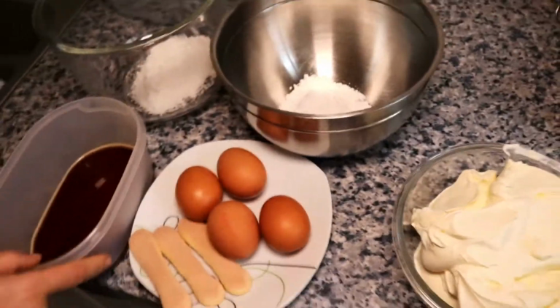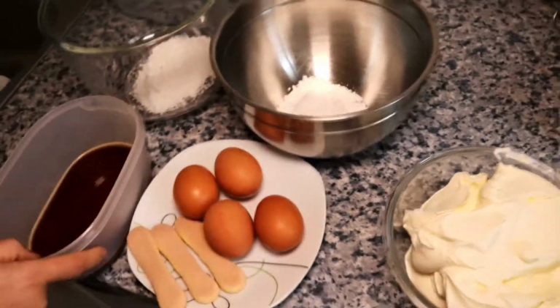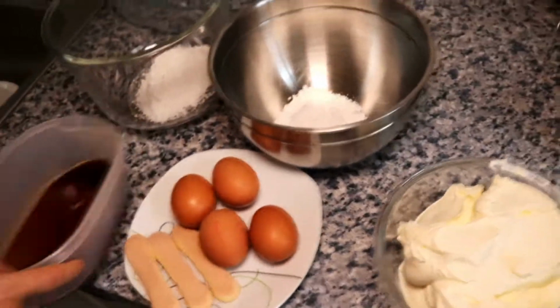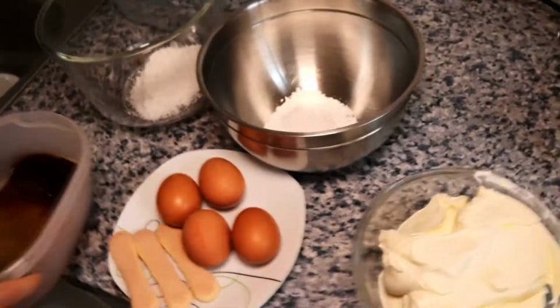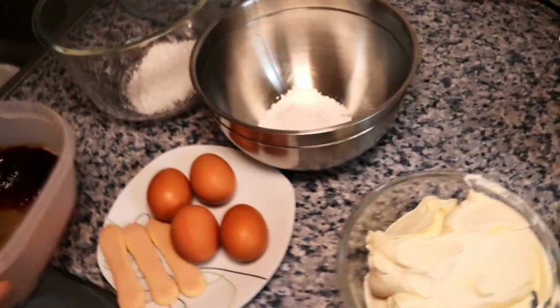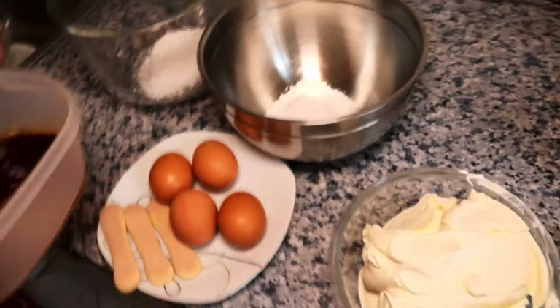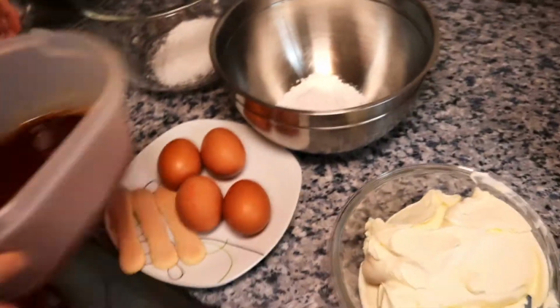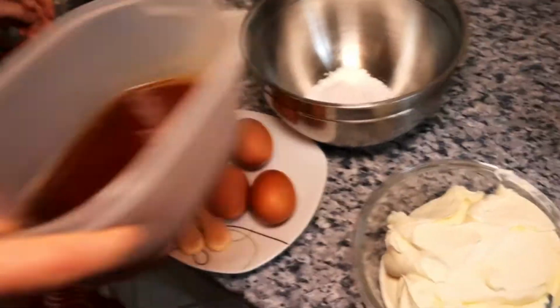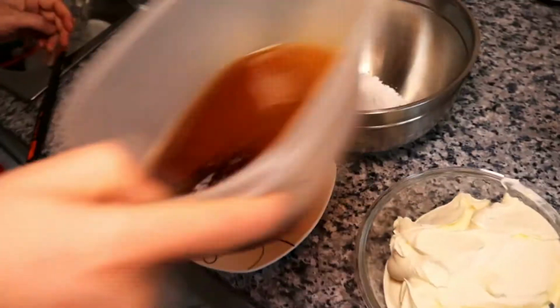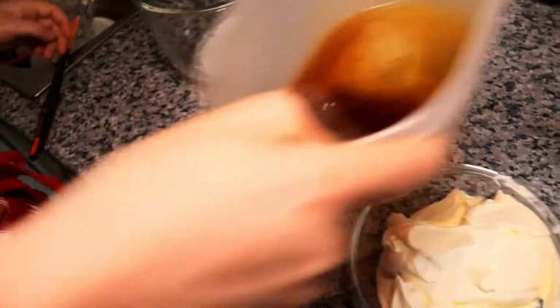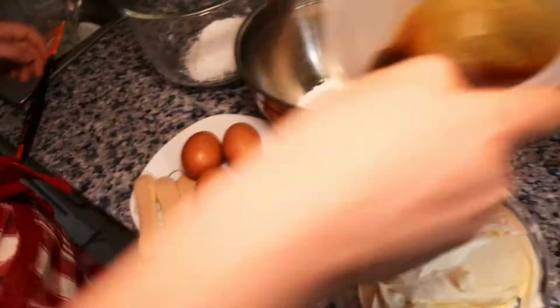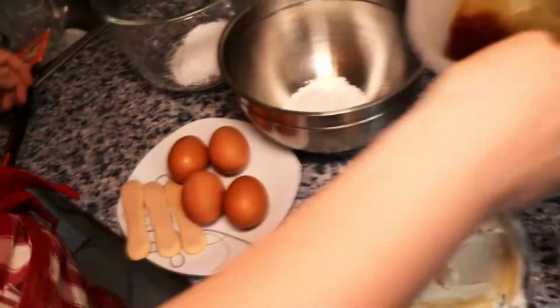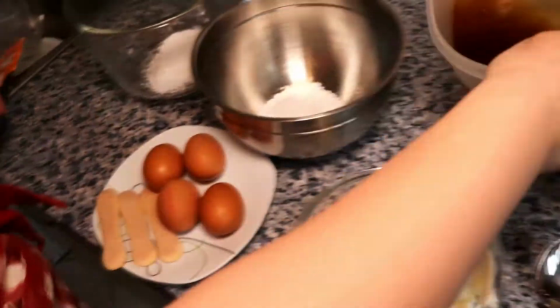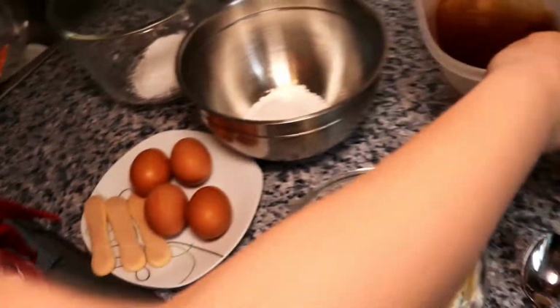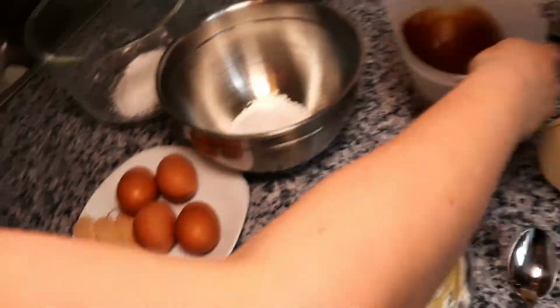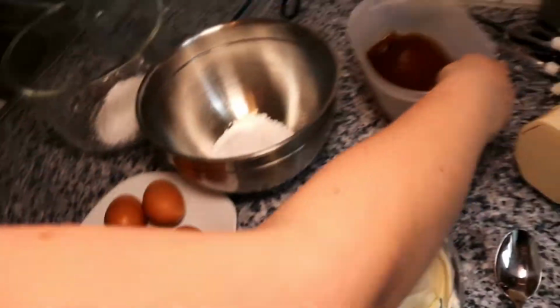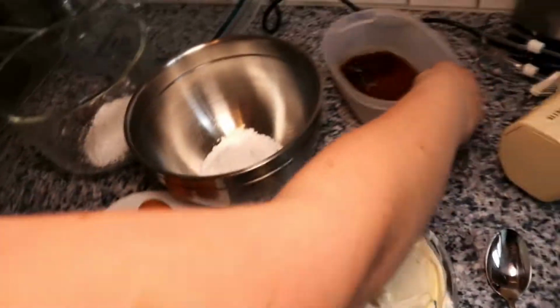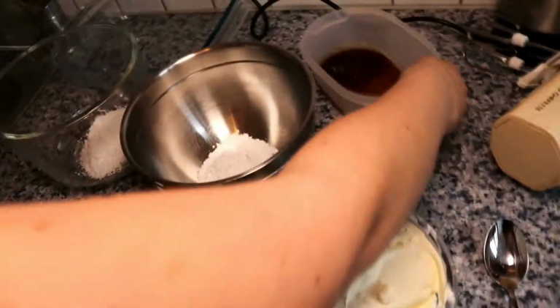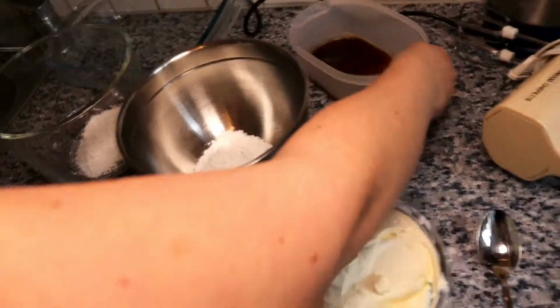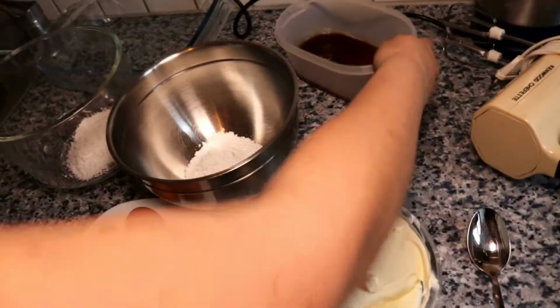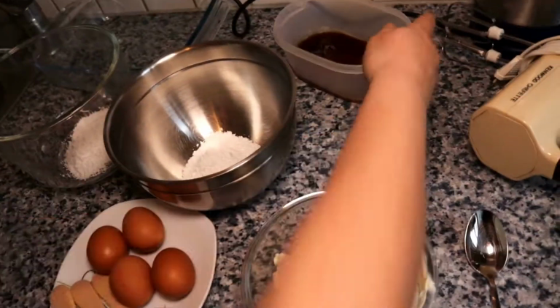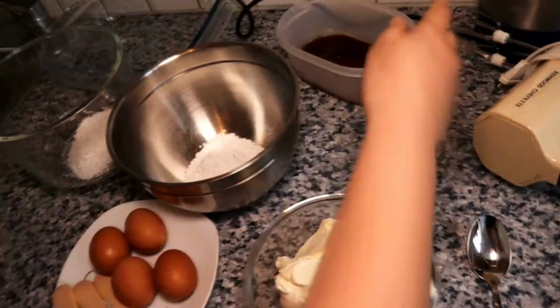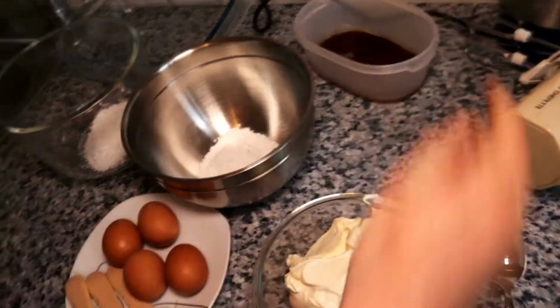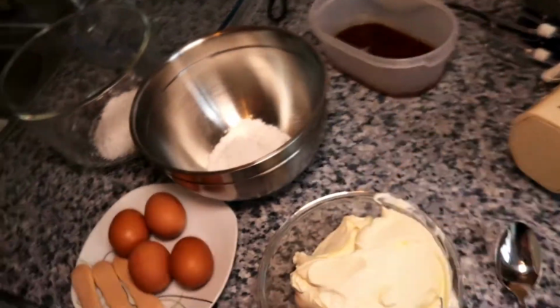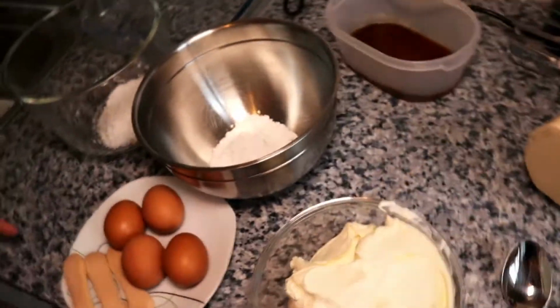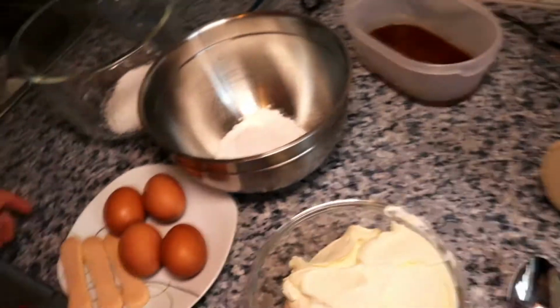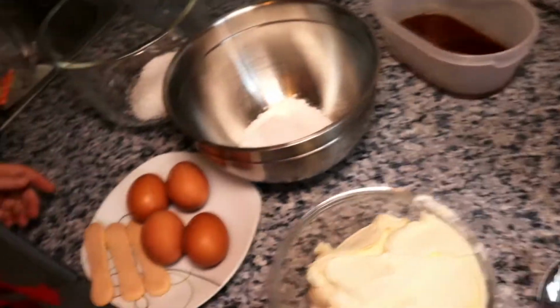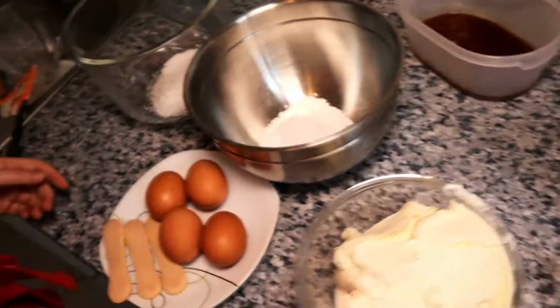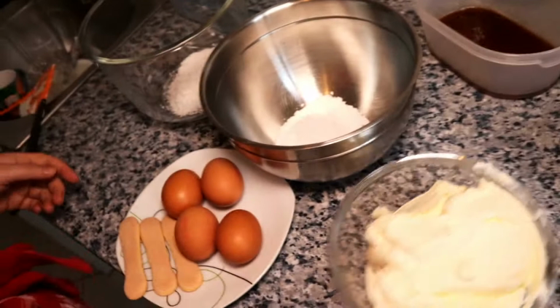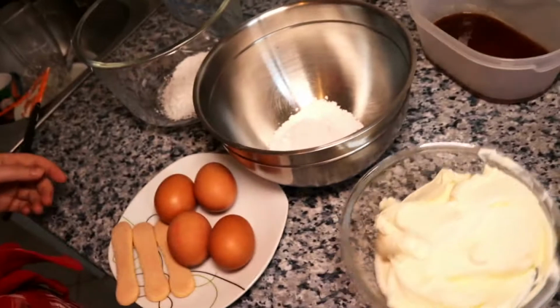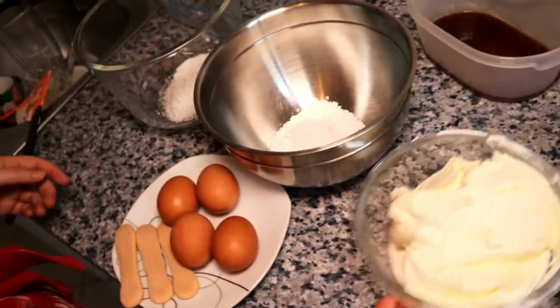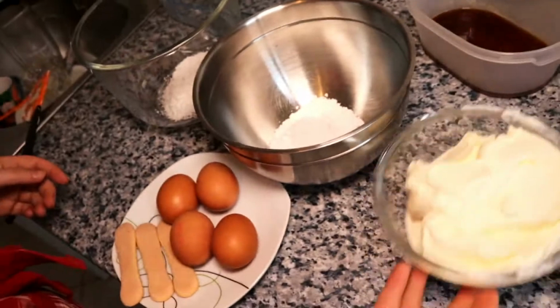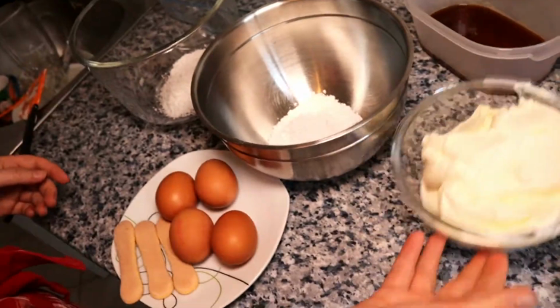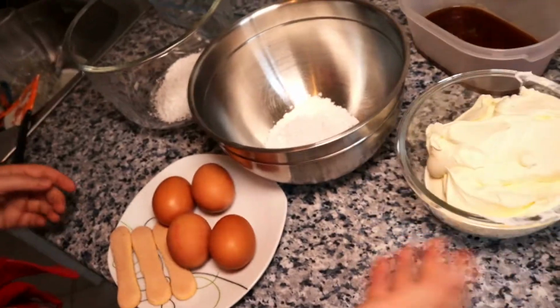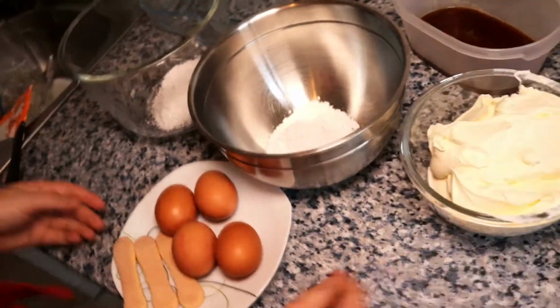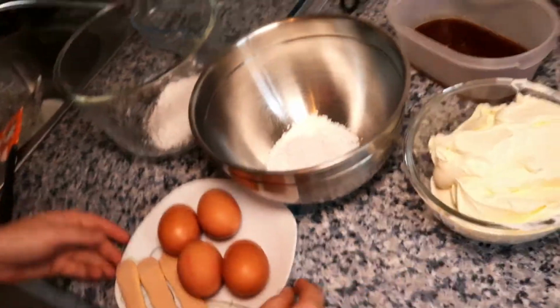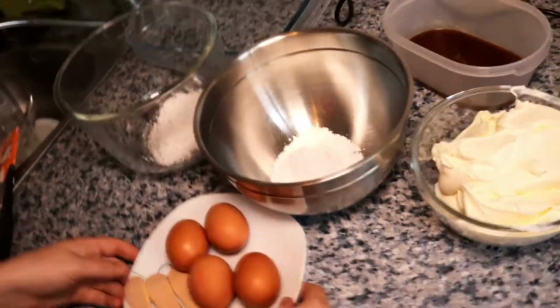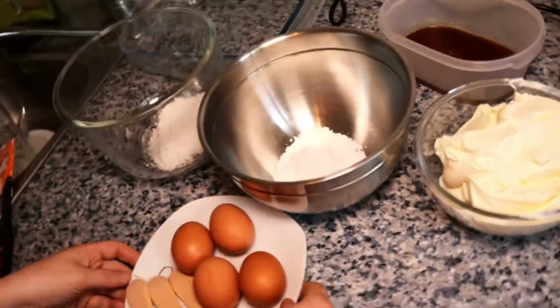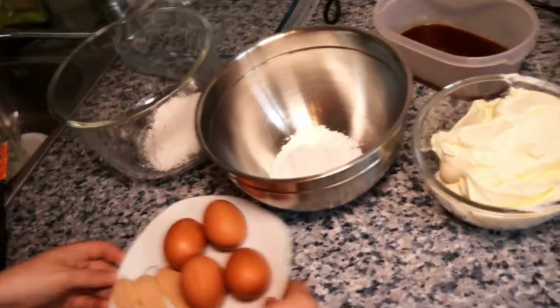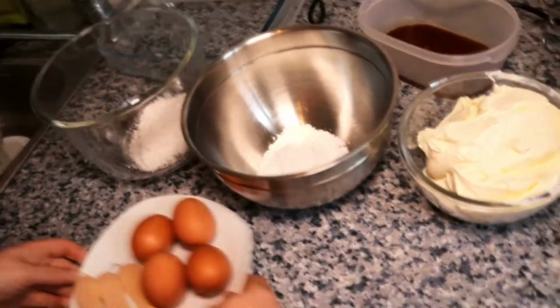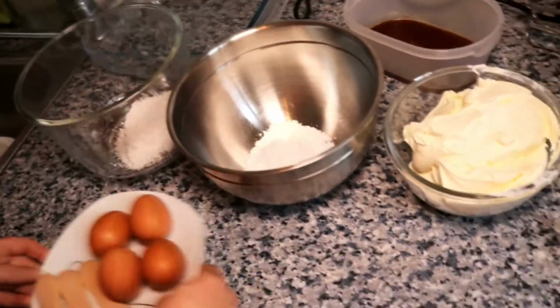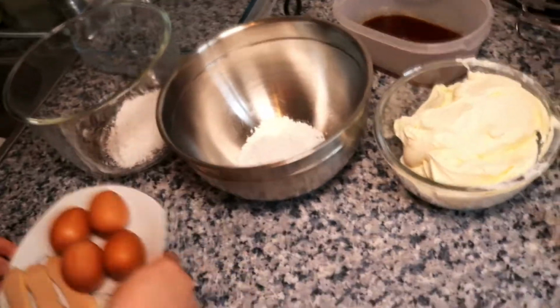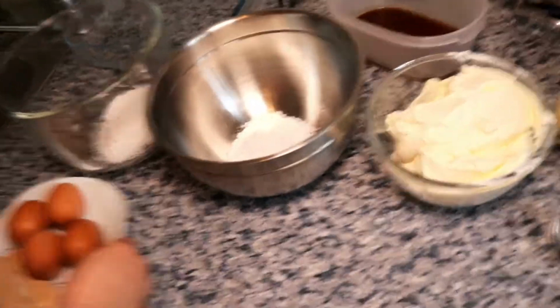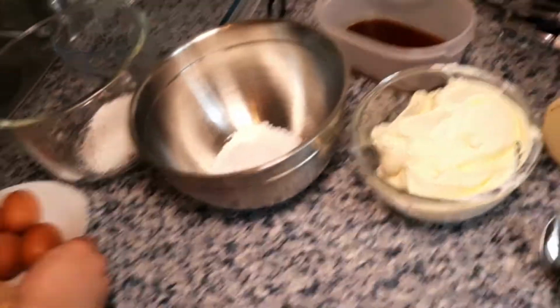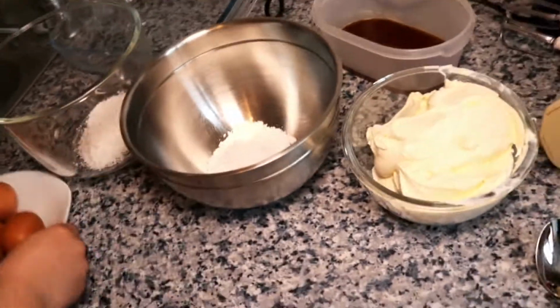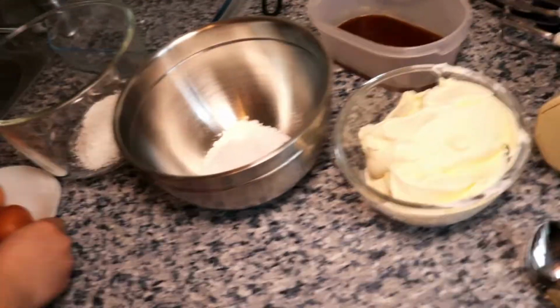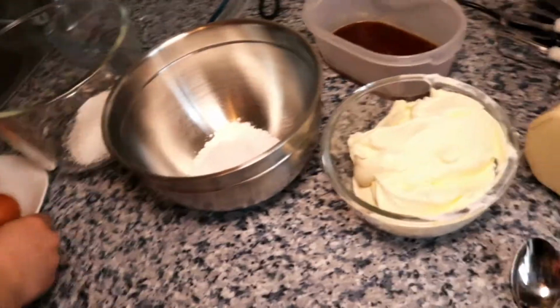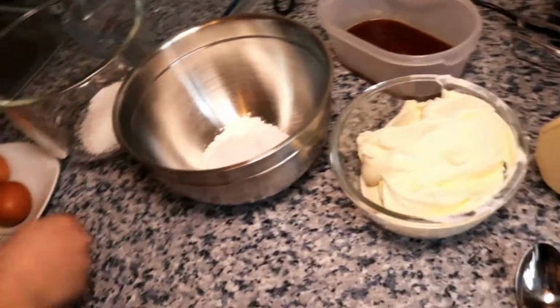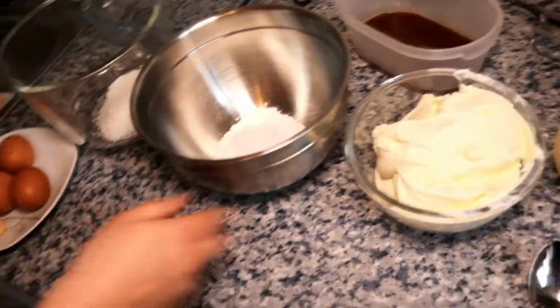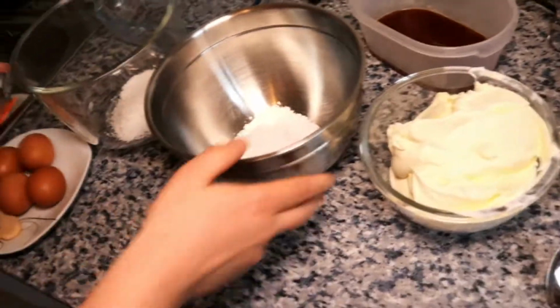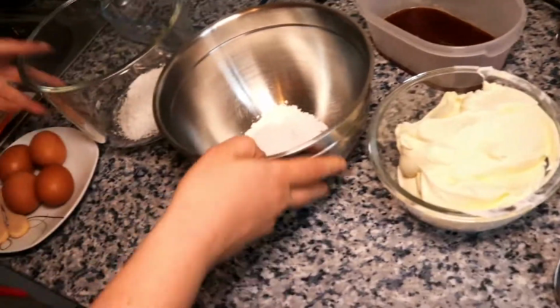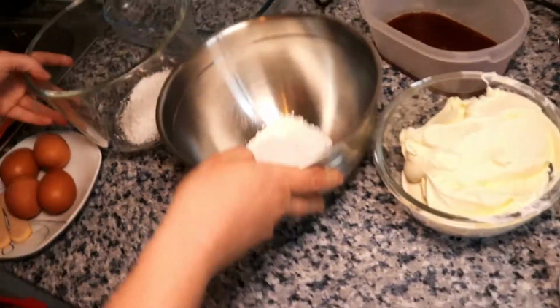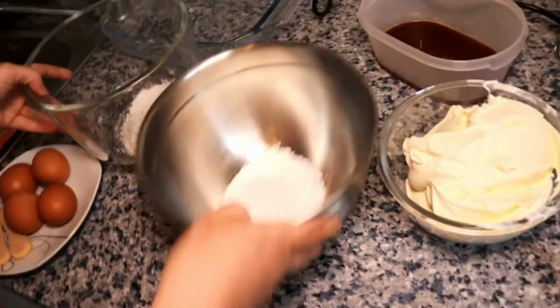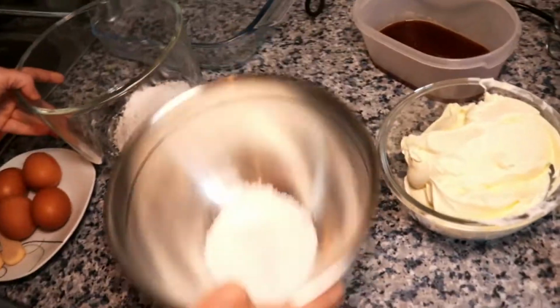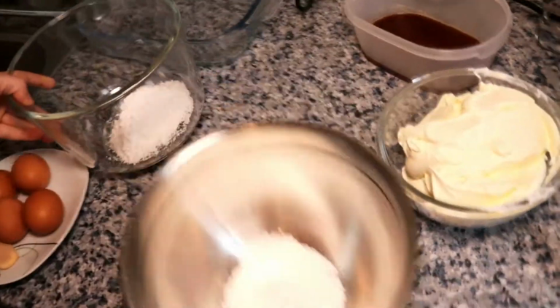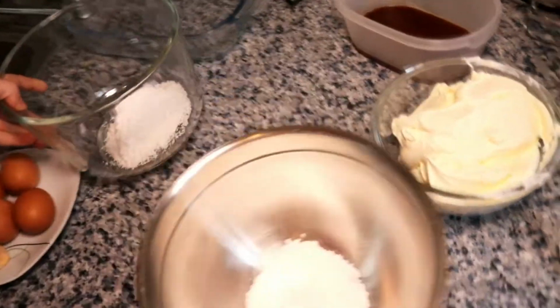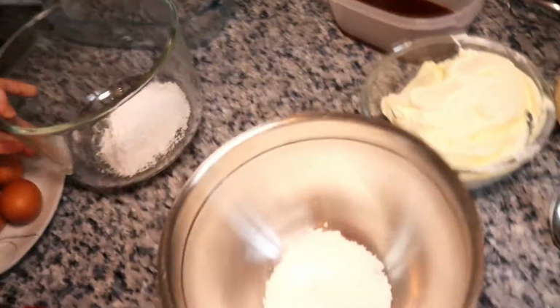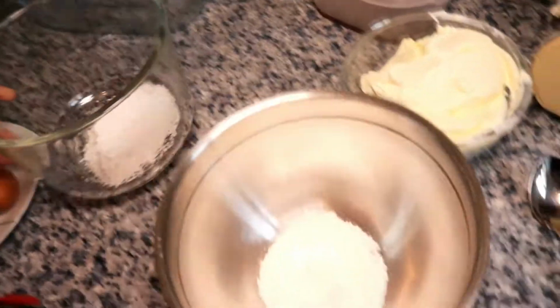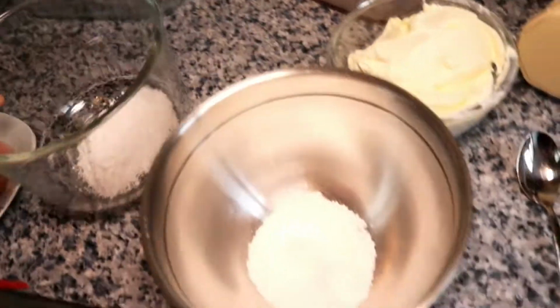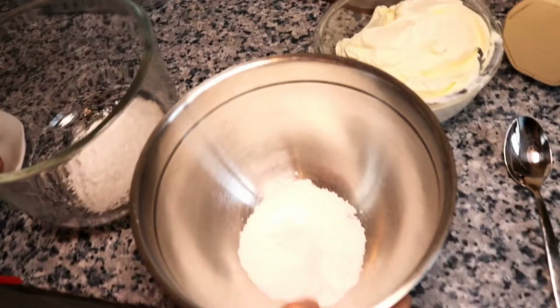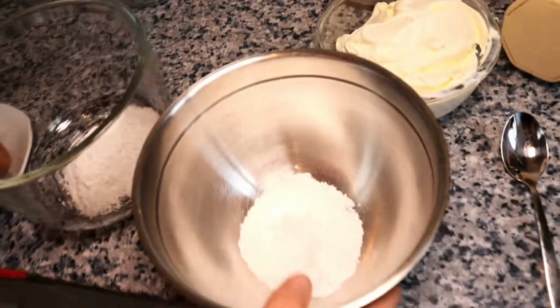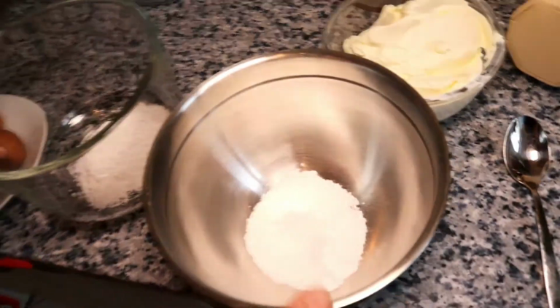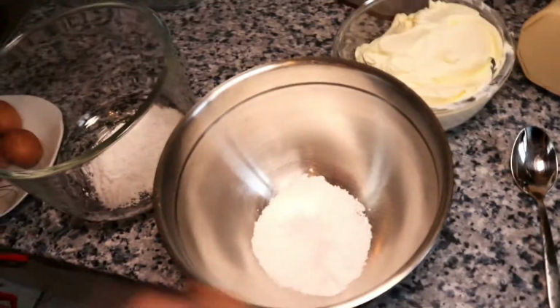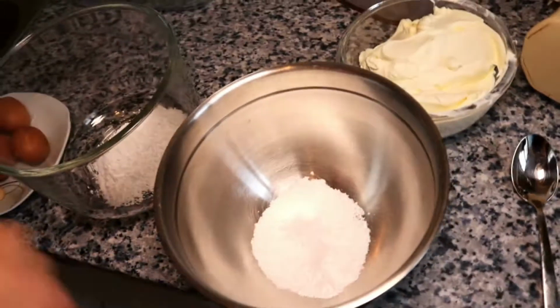Wife, do something. Make tiramisu. Come on. Do it.